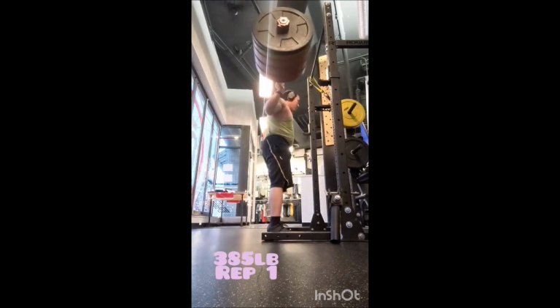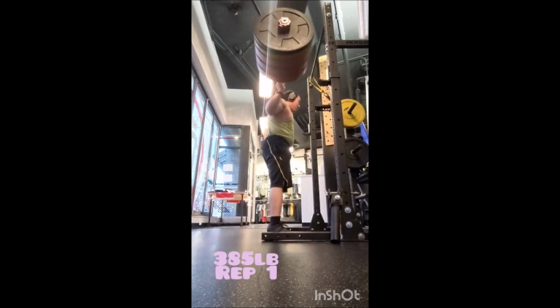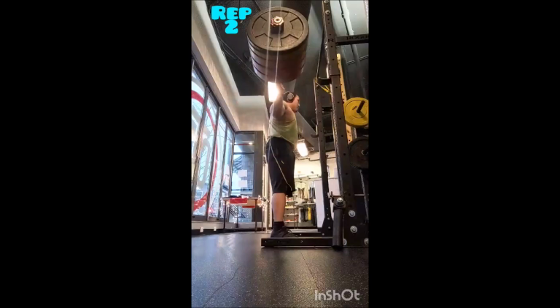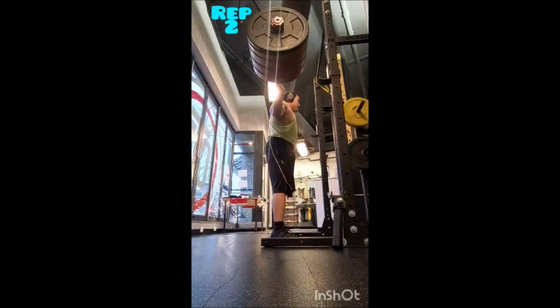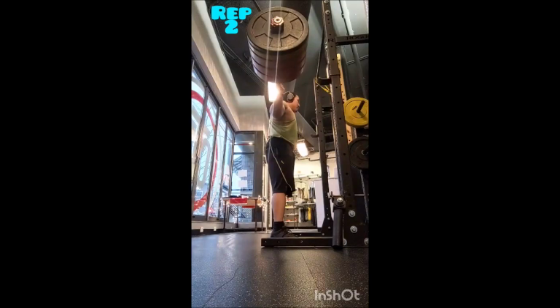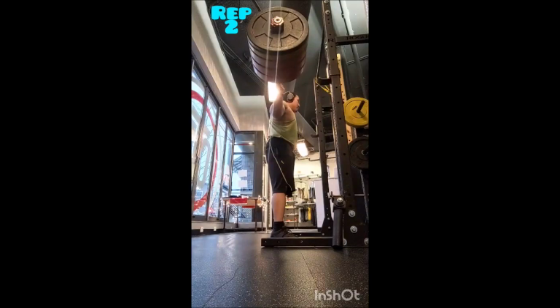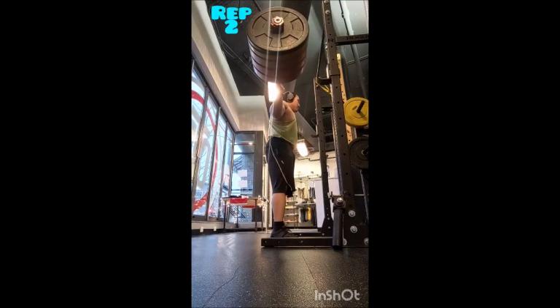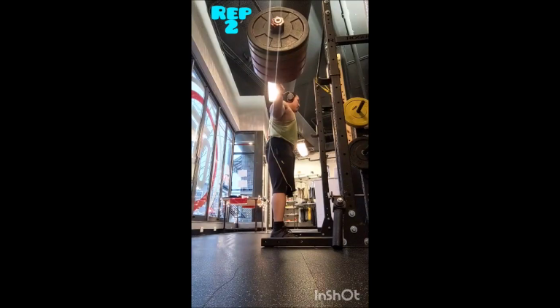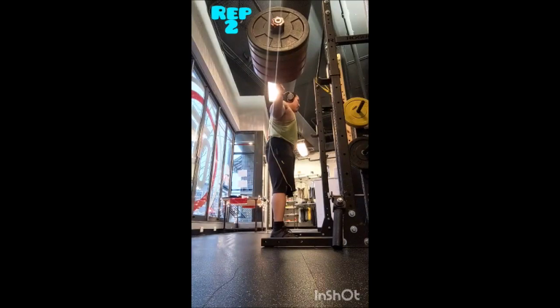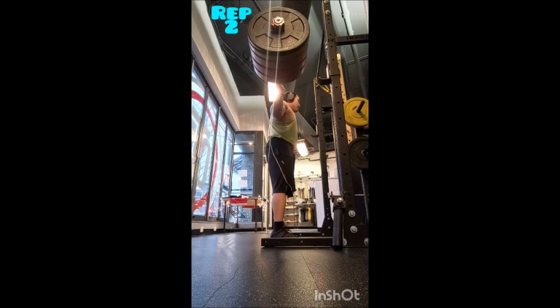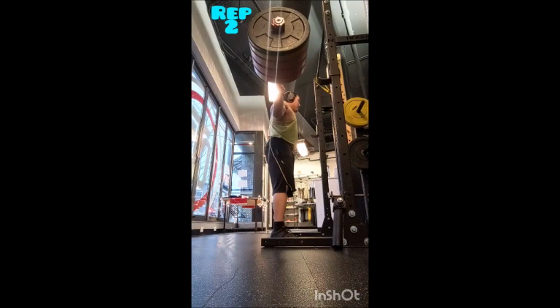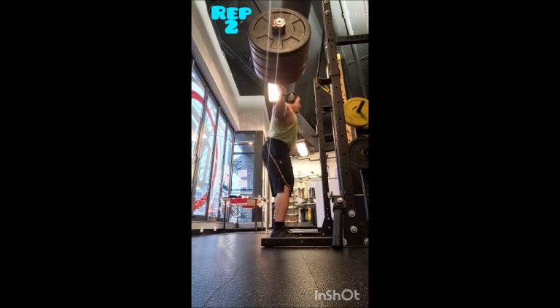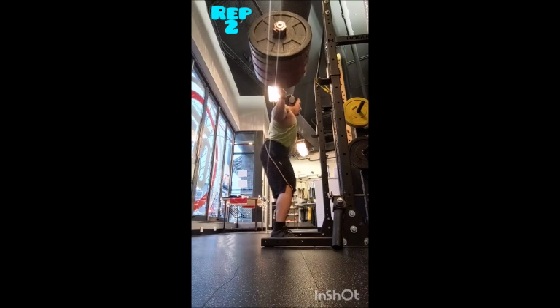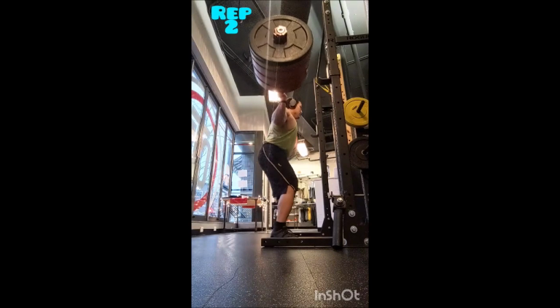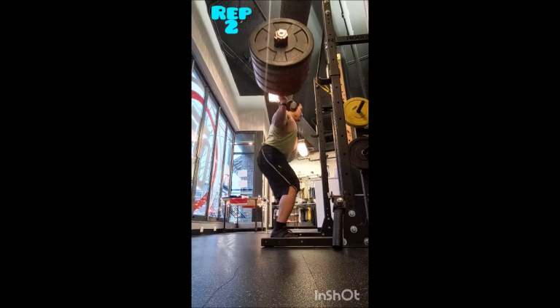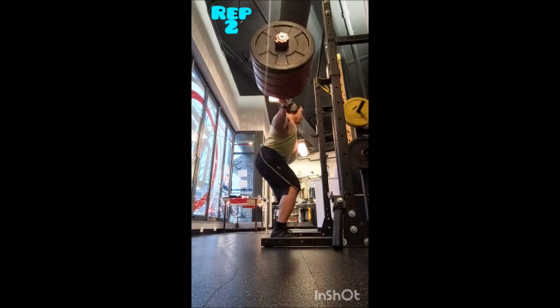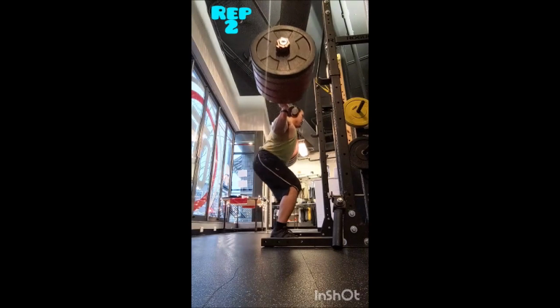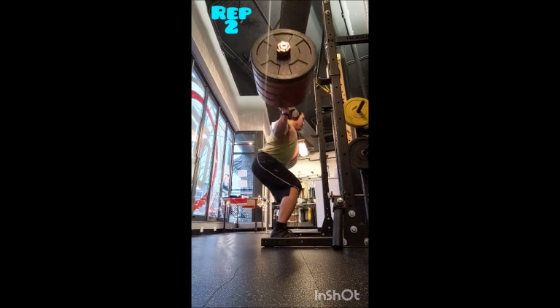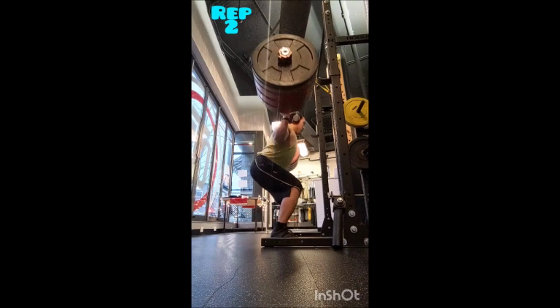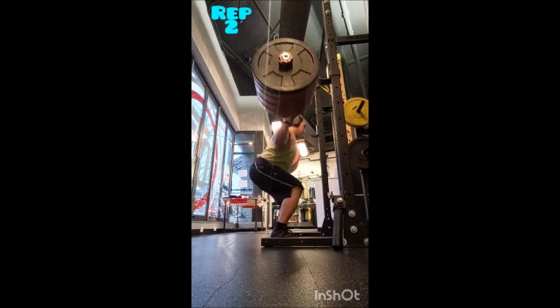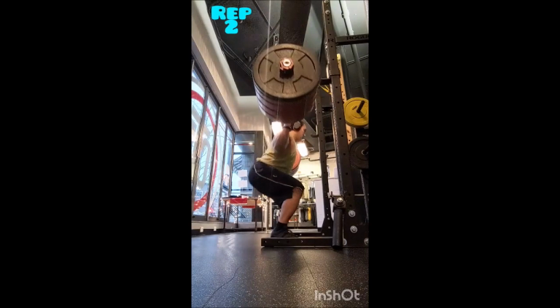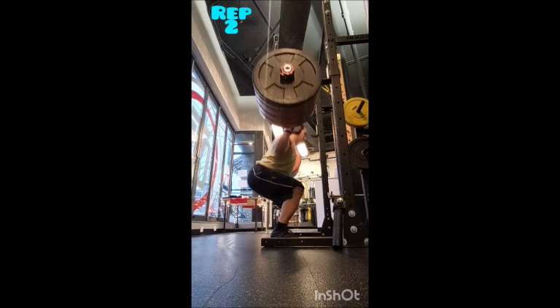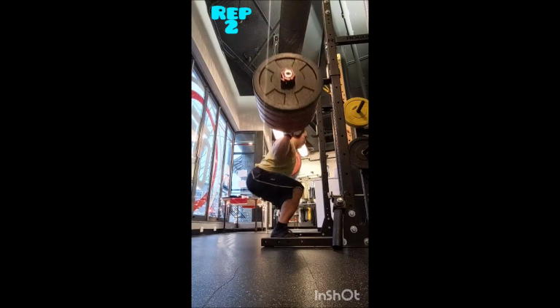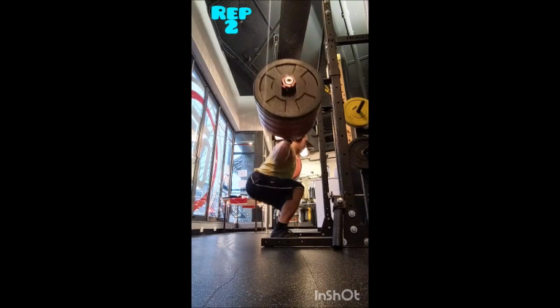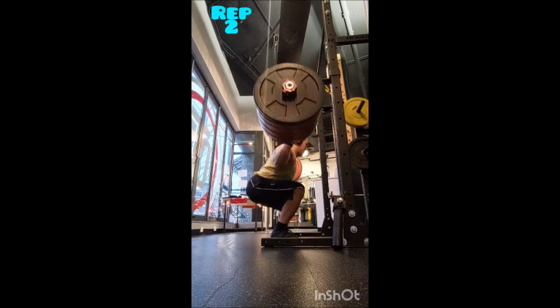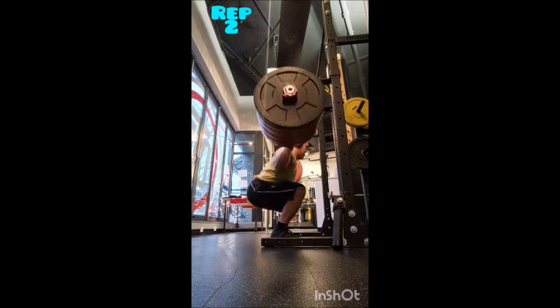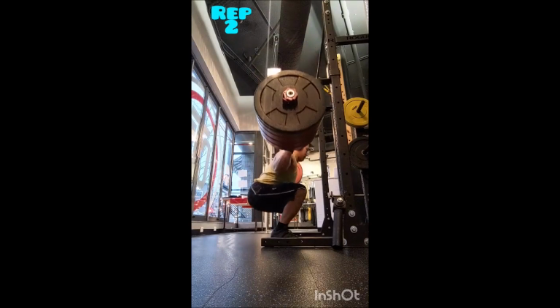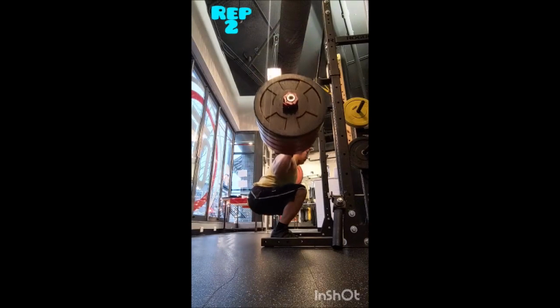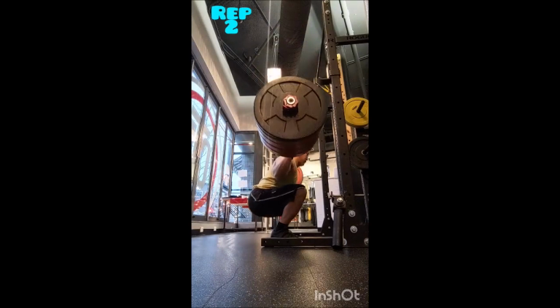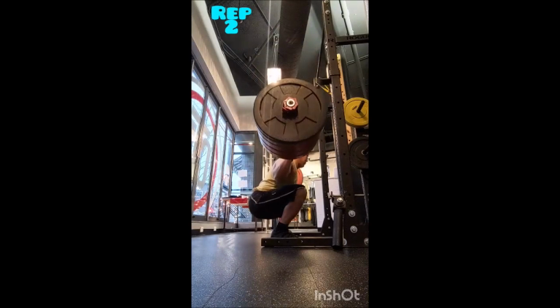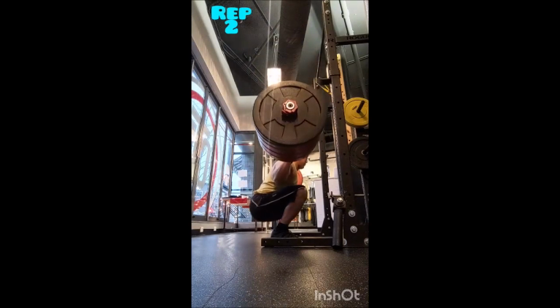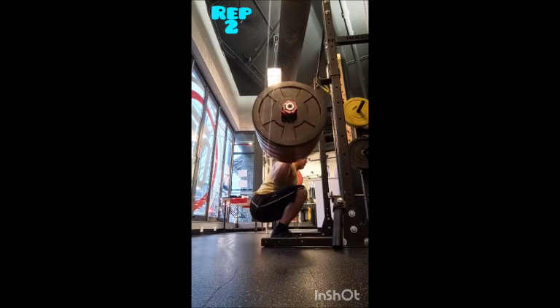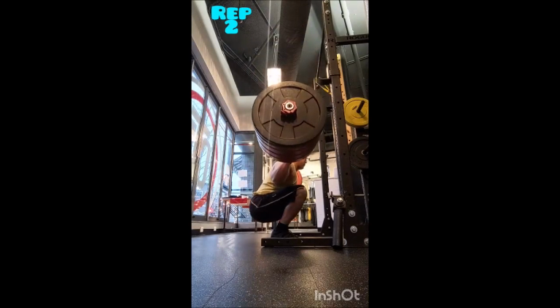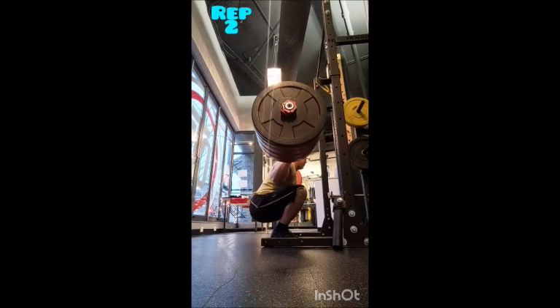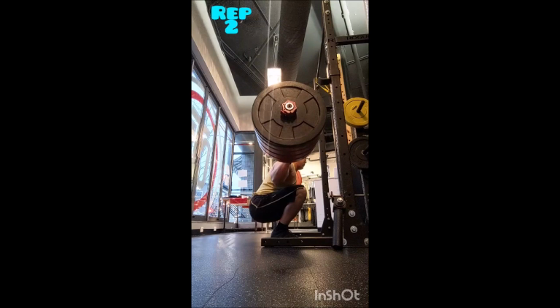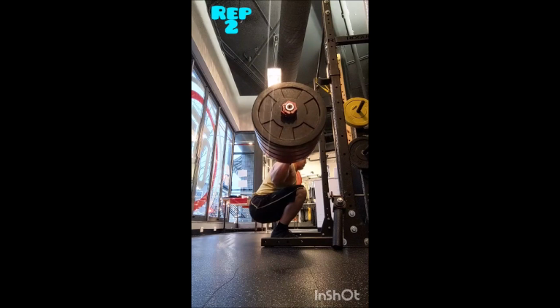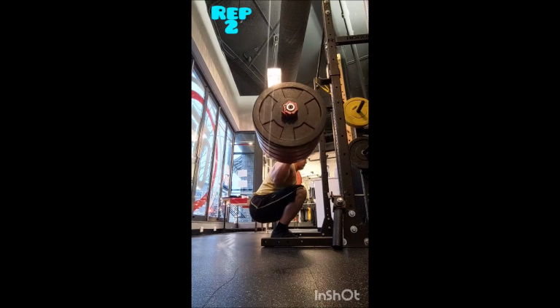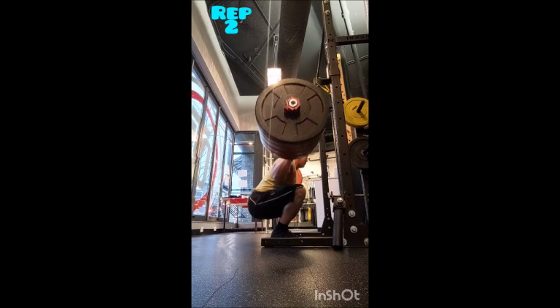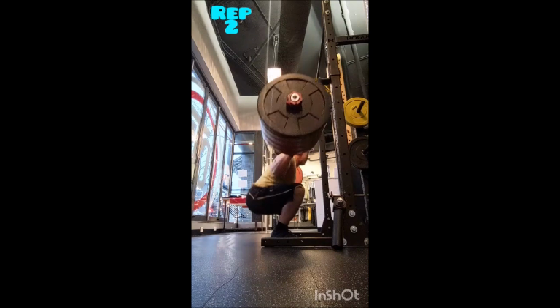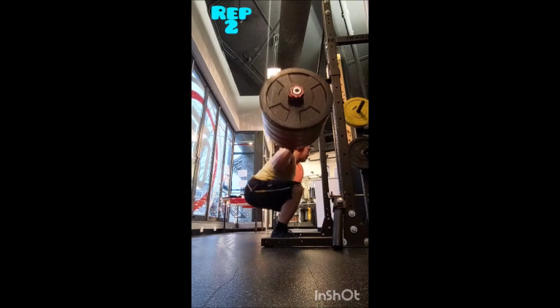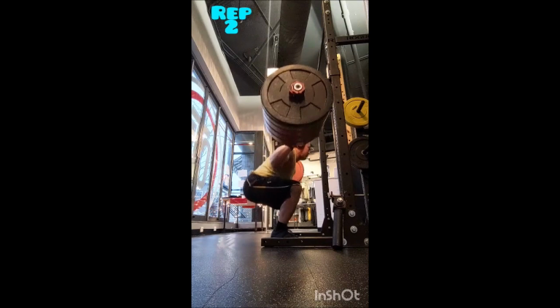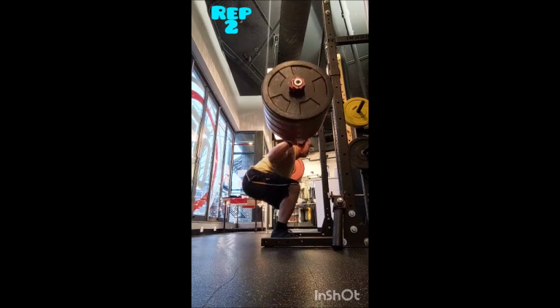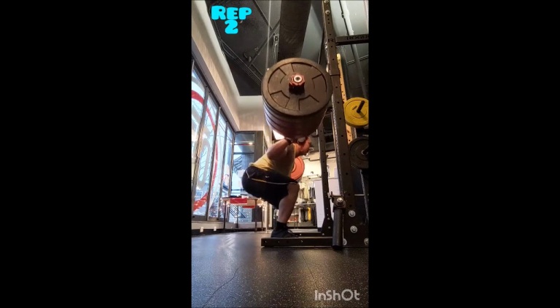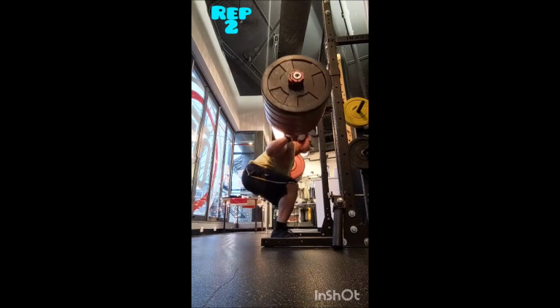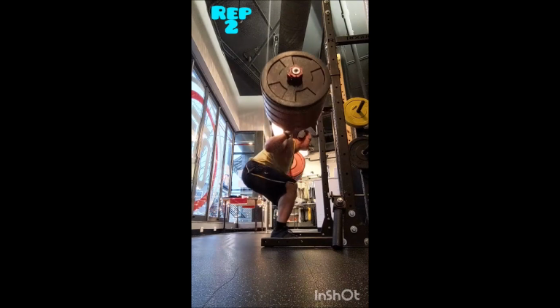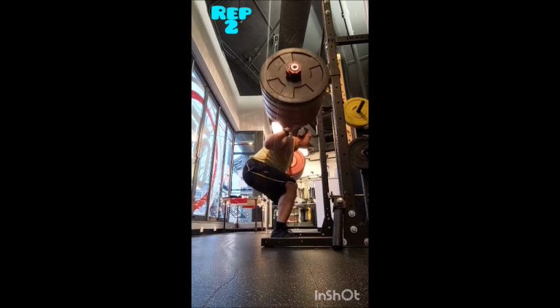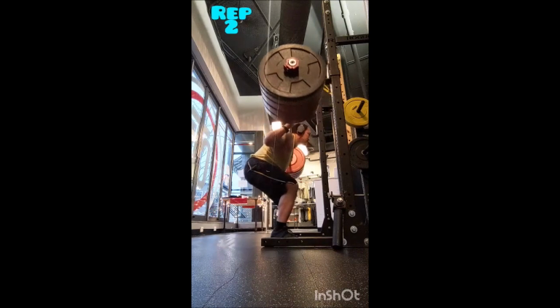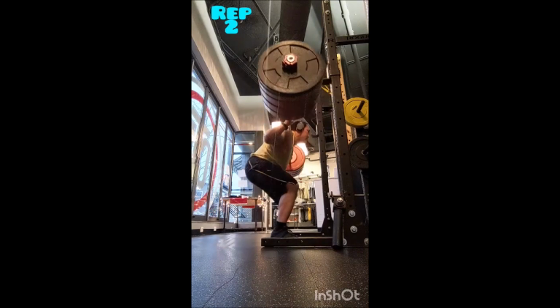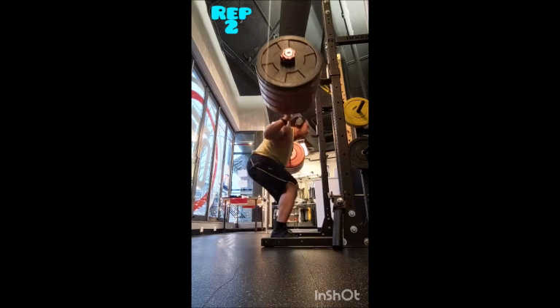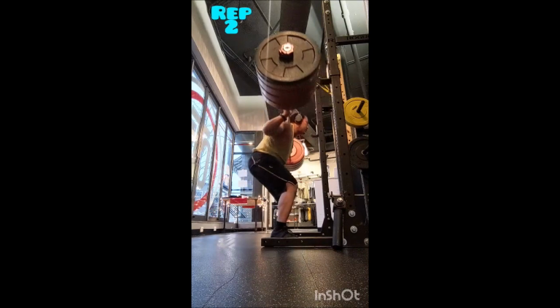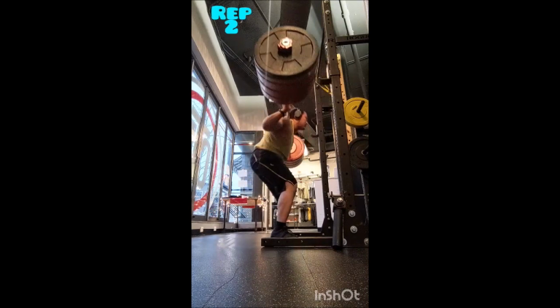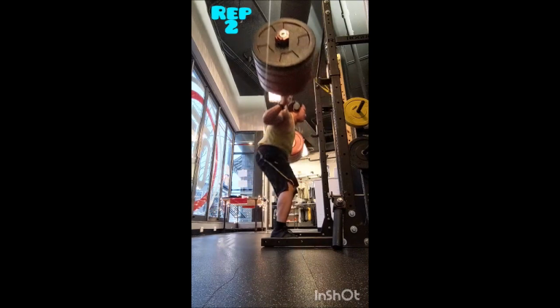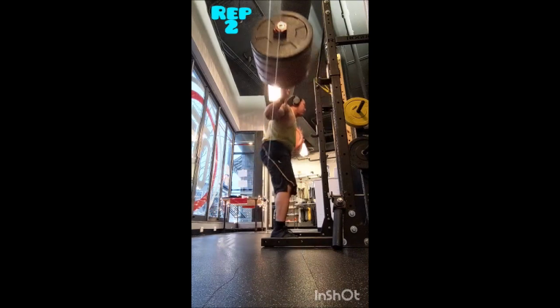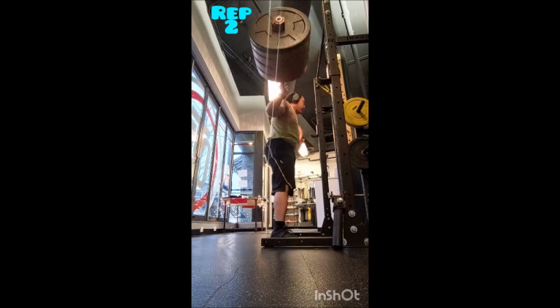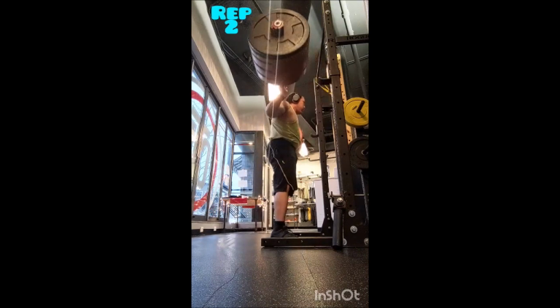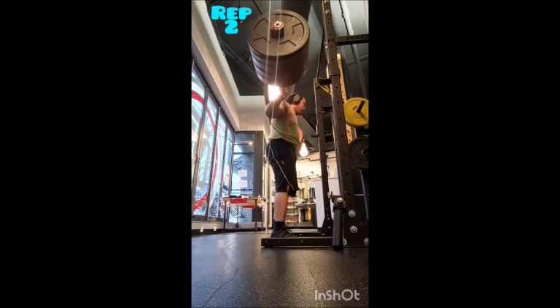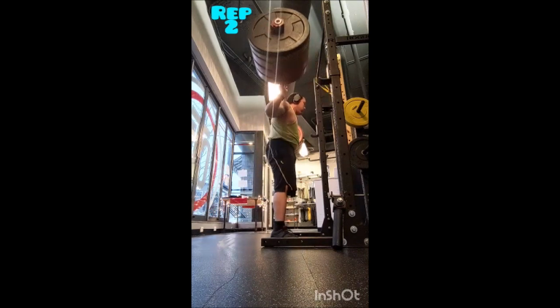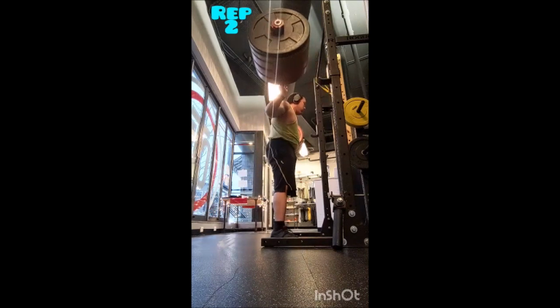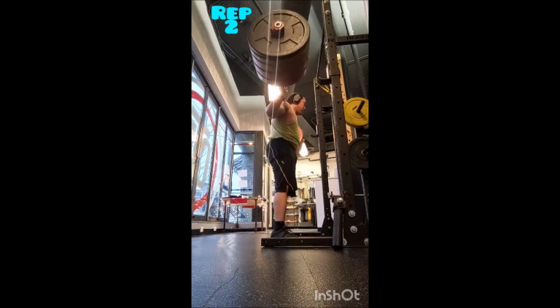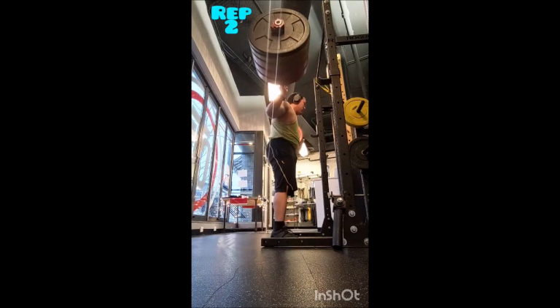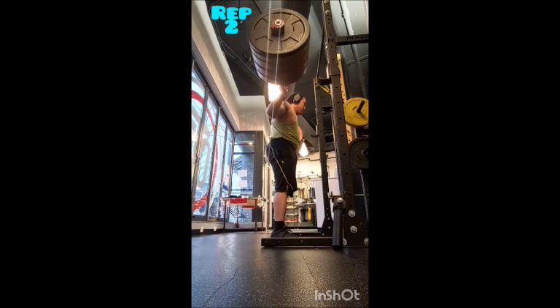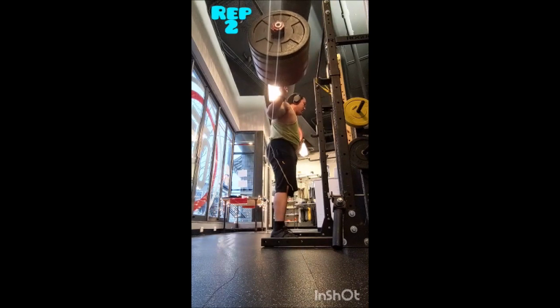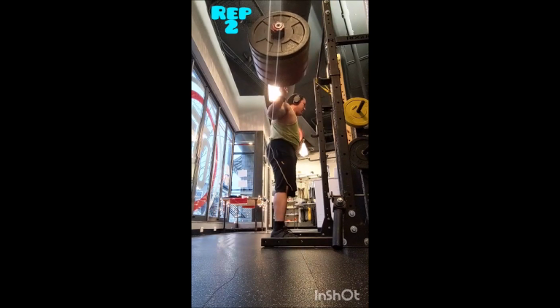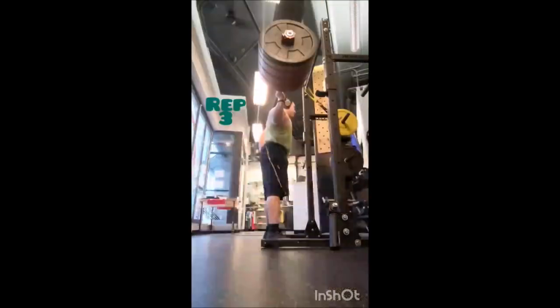Then I went to the Pendlay row. I warmed up doing a set of five with 225, then four sets of 10 with 245 pounds, 60 seconds of rest between sets.